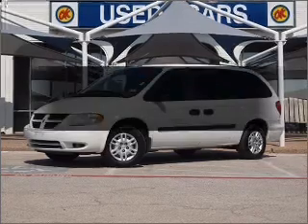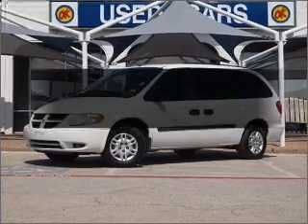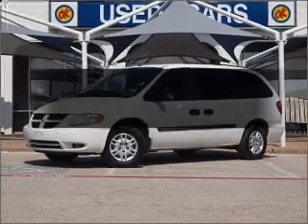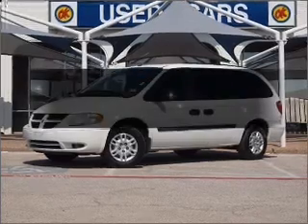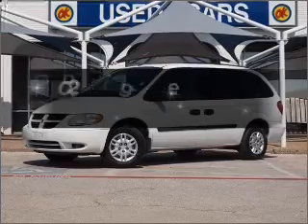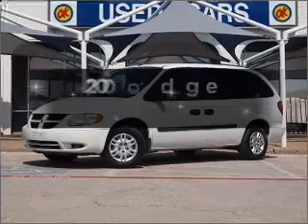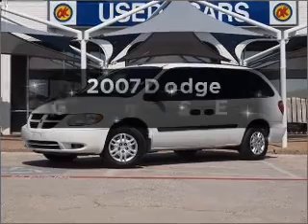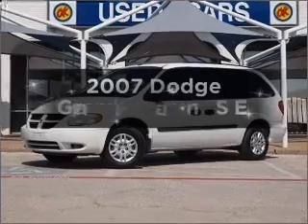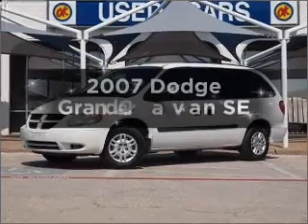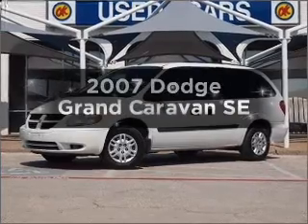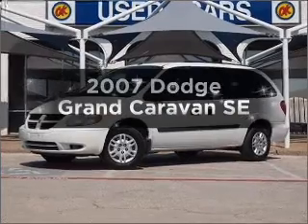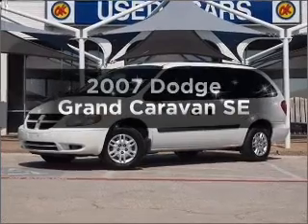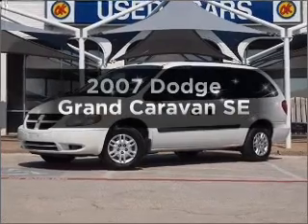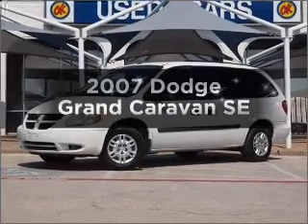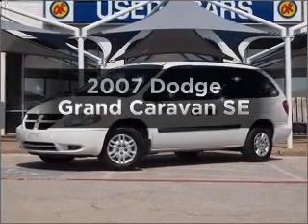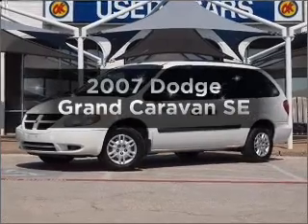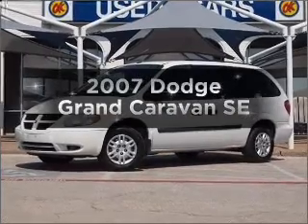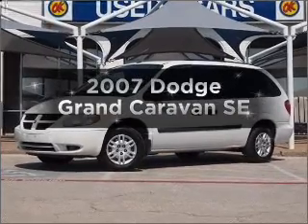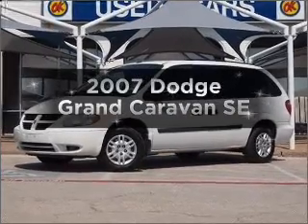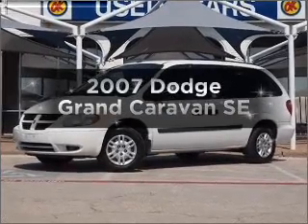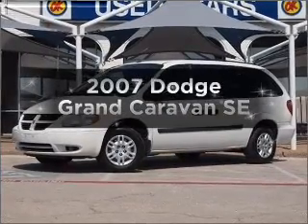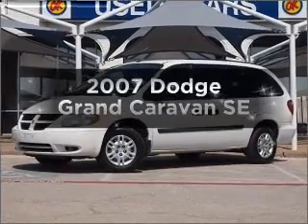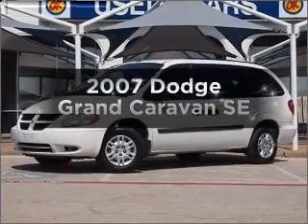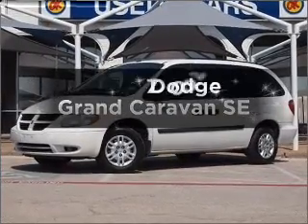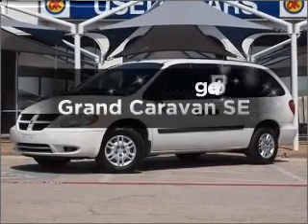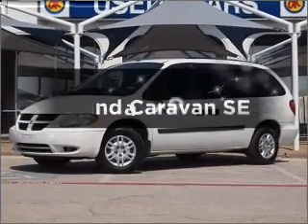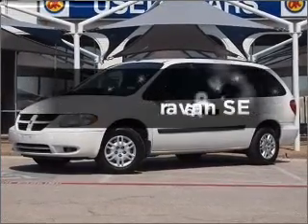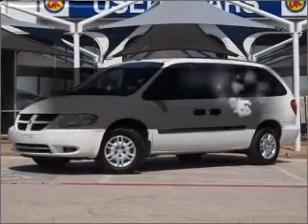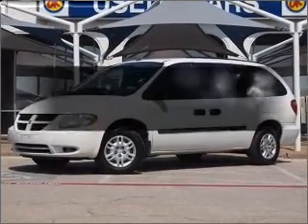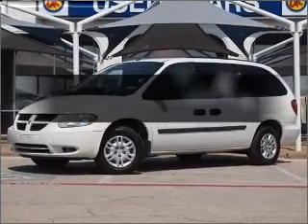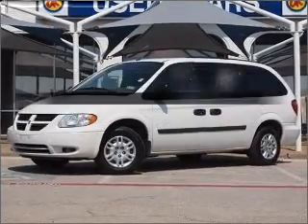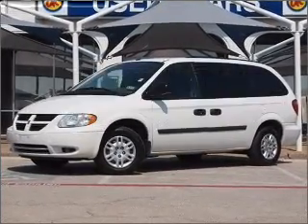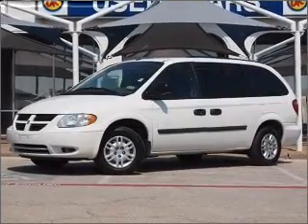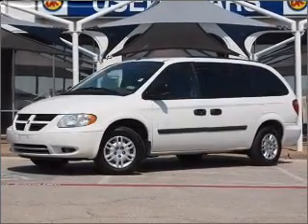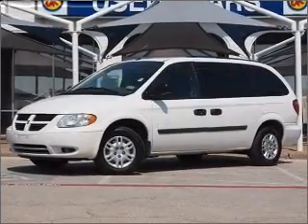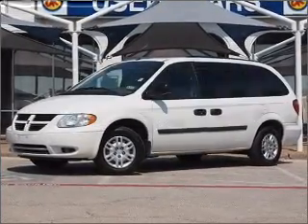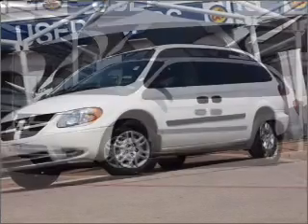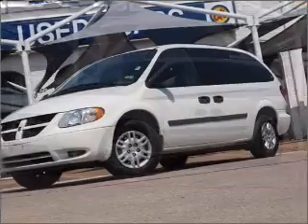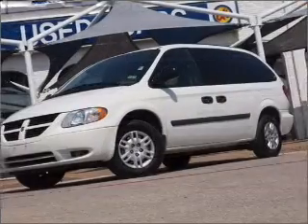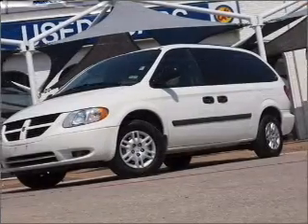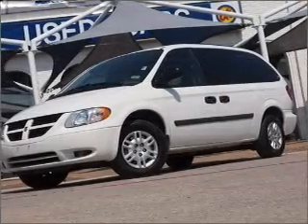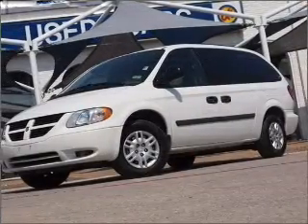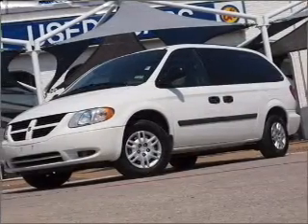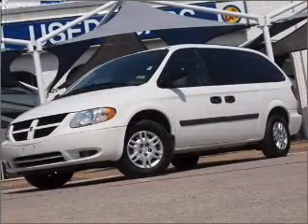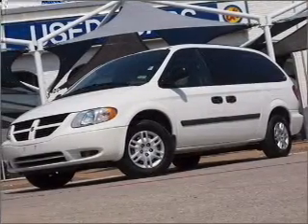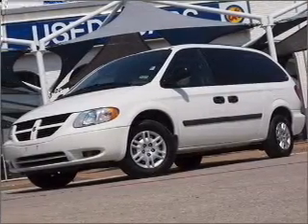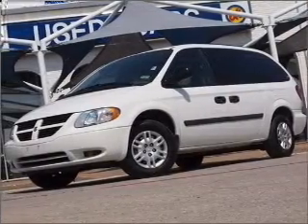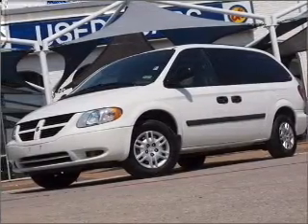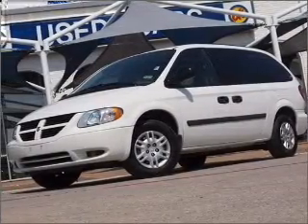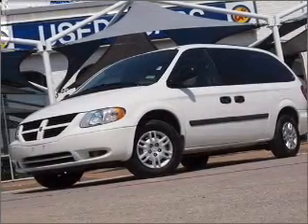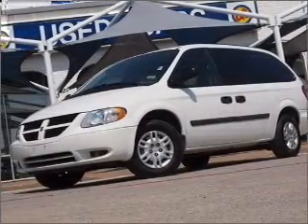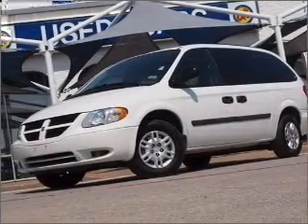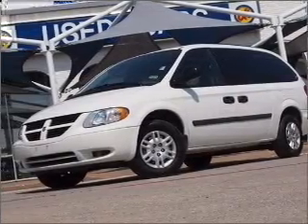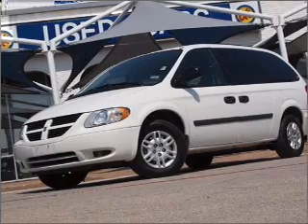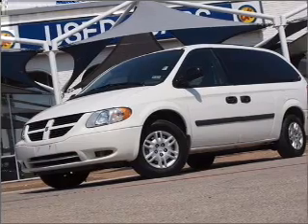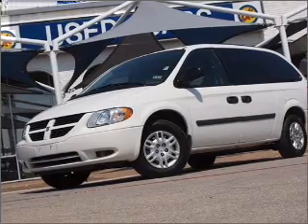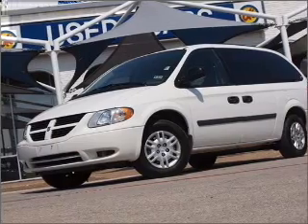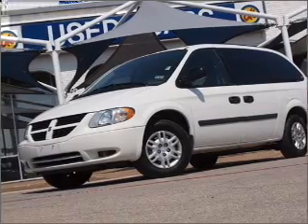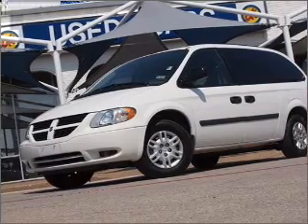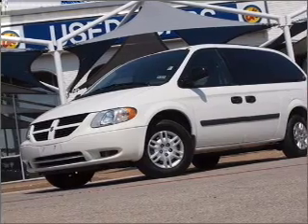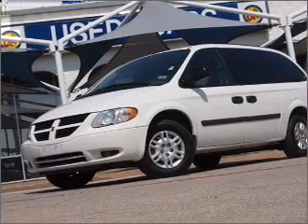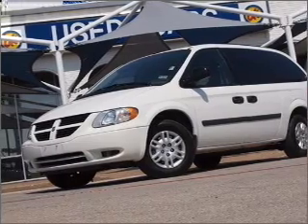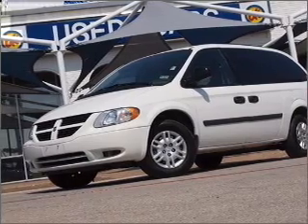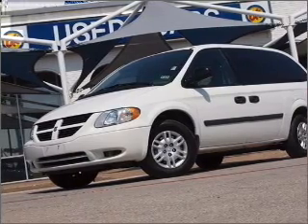Imagine yourself in this 2007 Dodge Grand Caravan. Everything you need under one roof with this great vehicle.